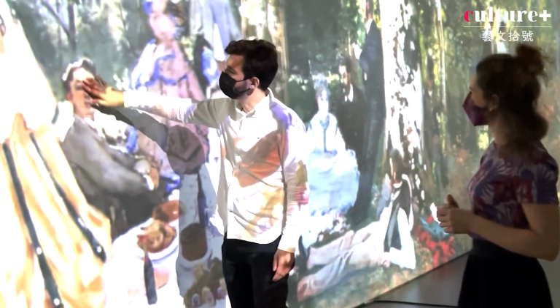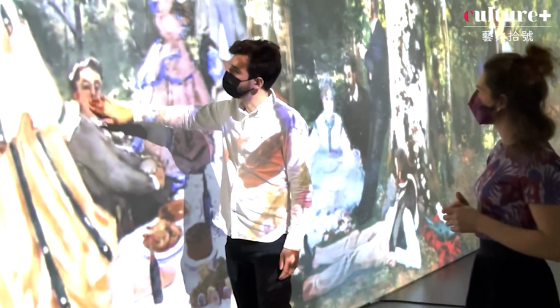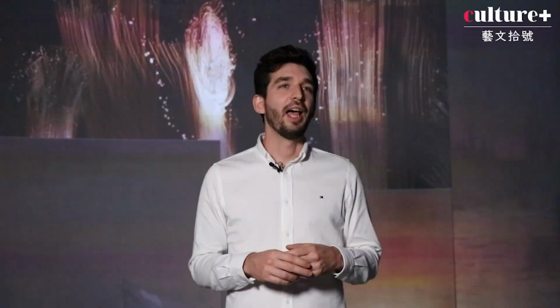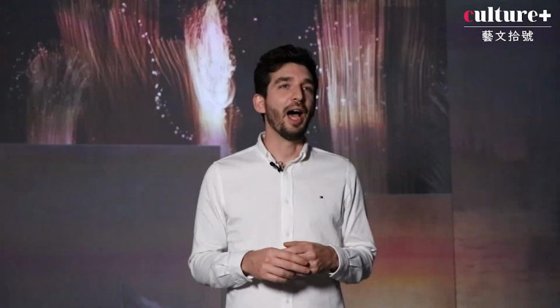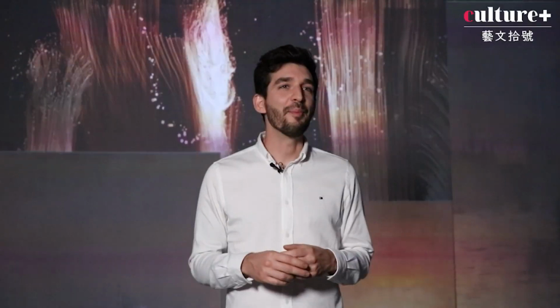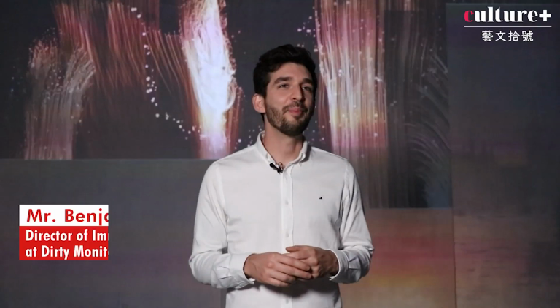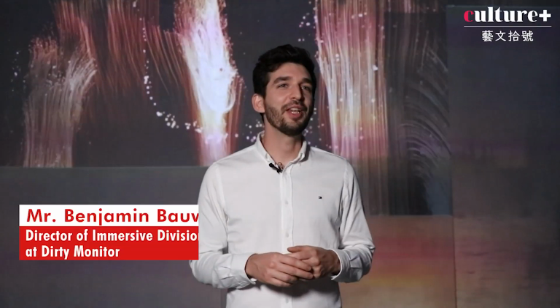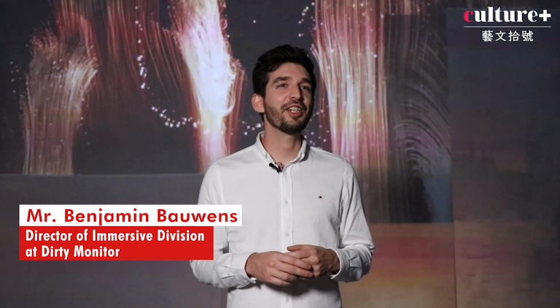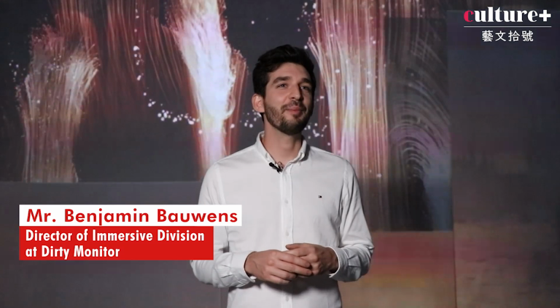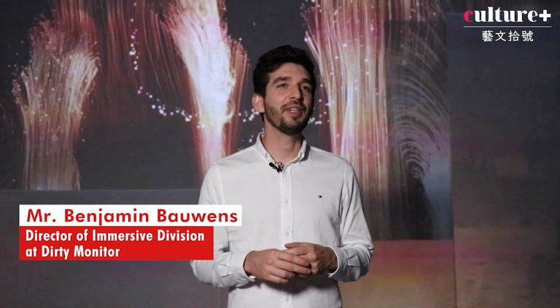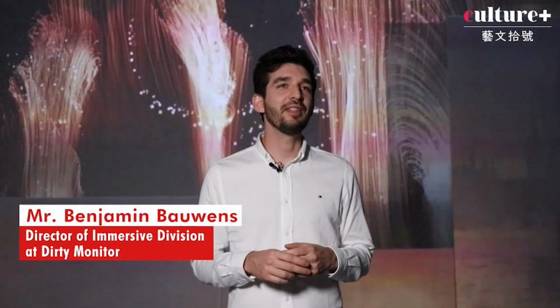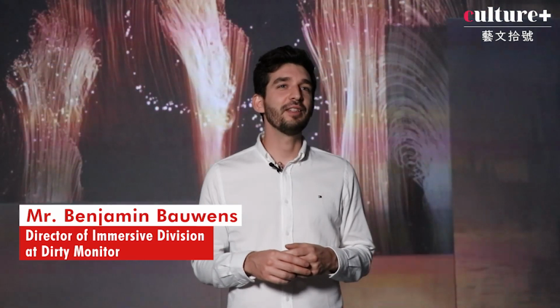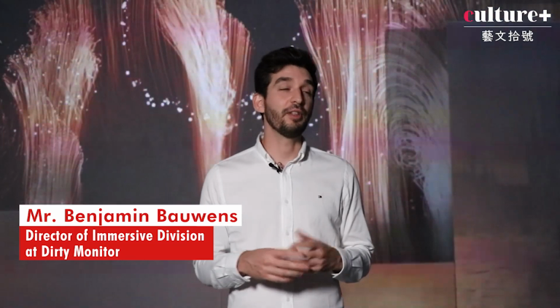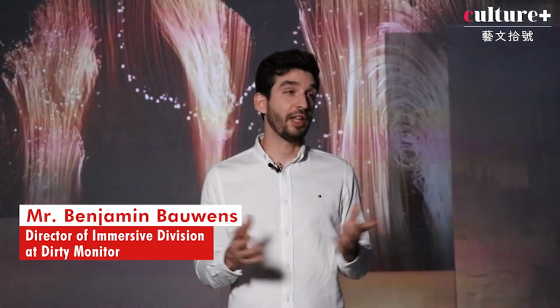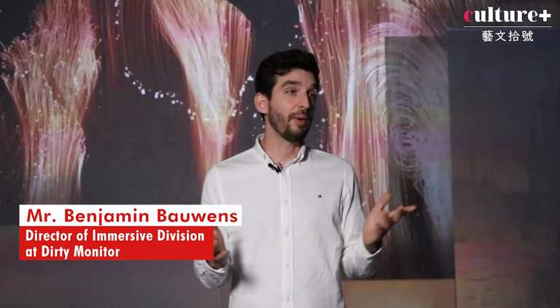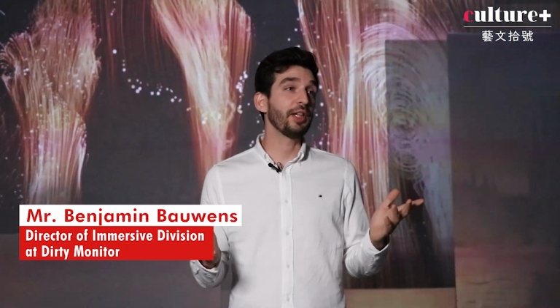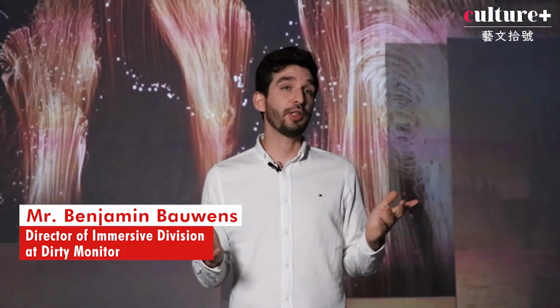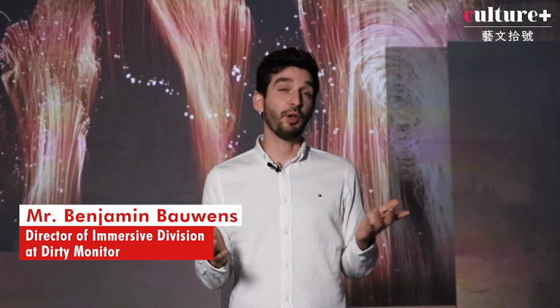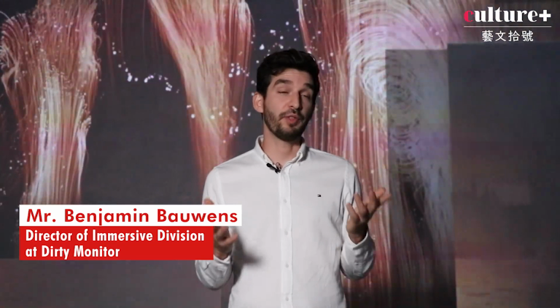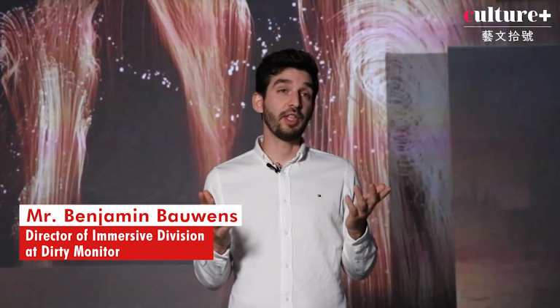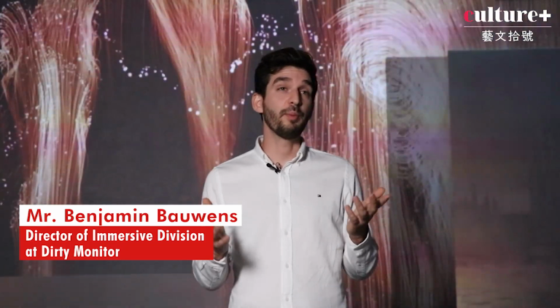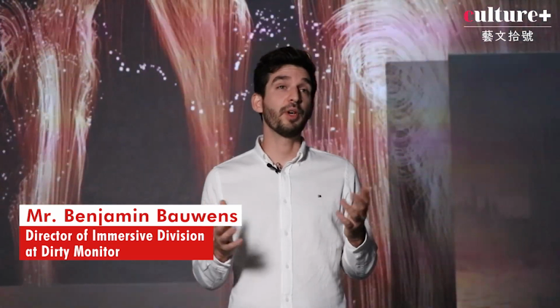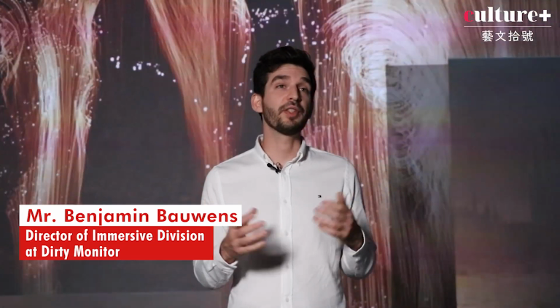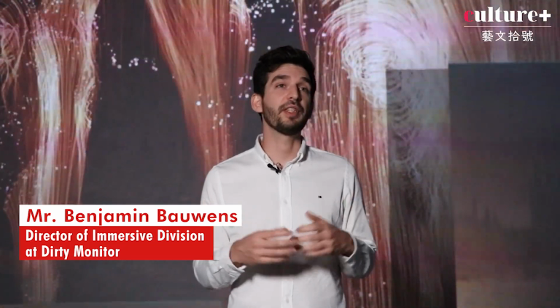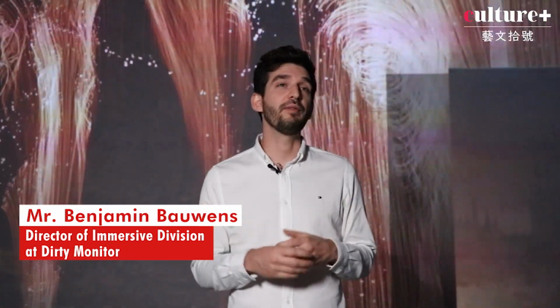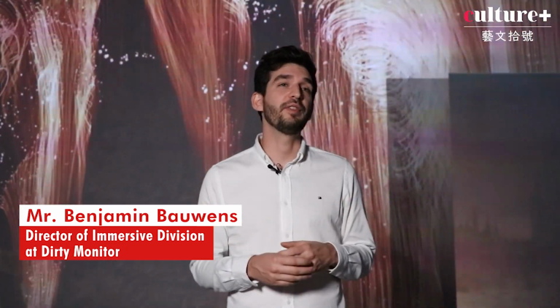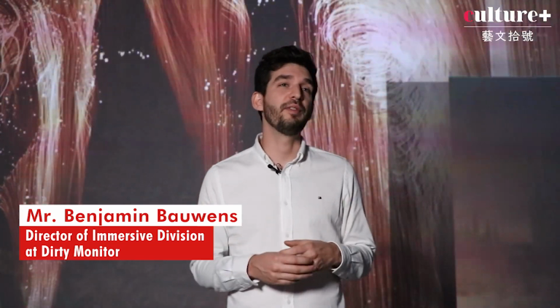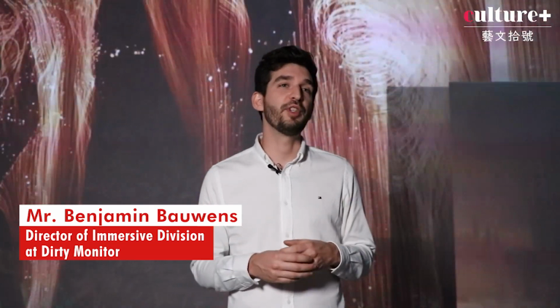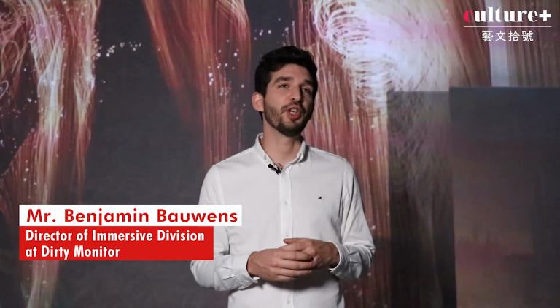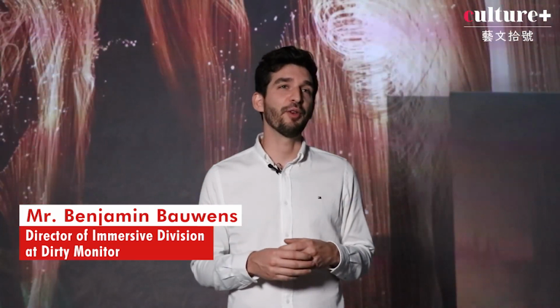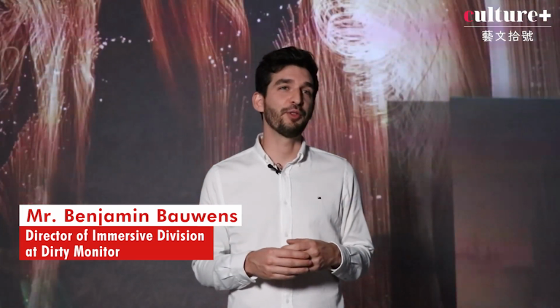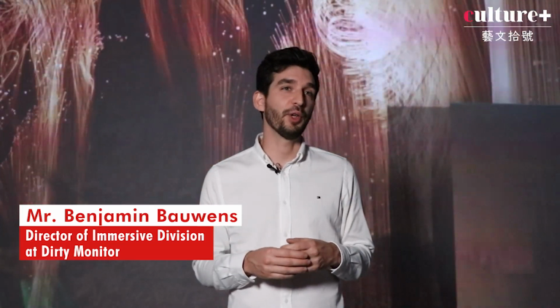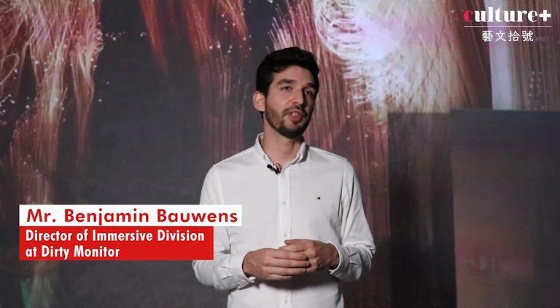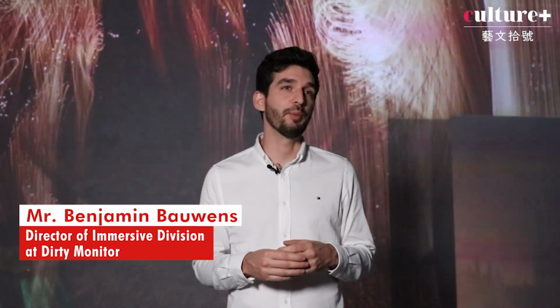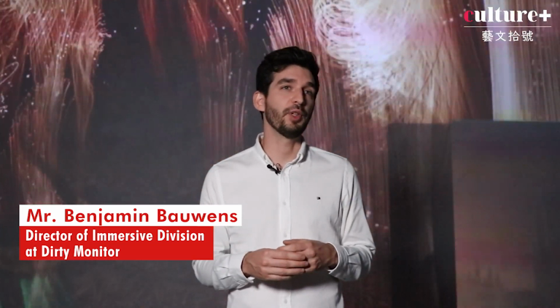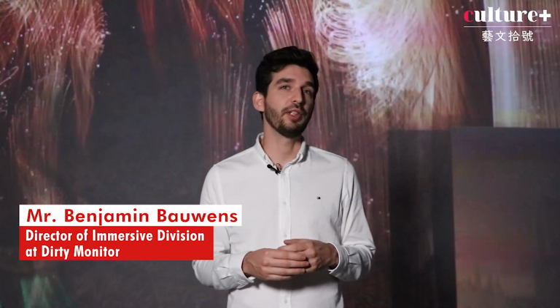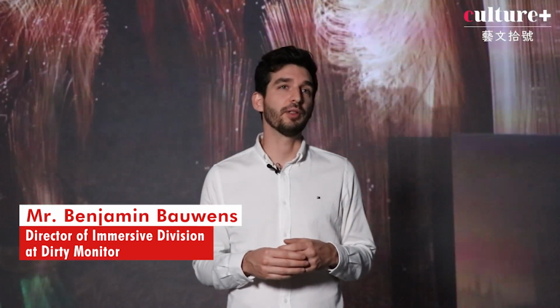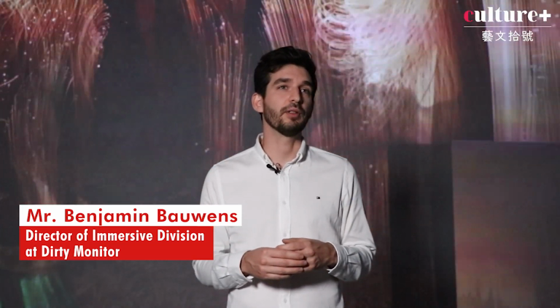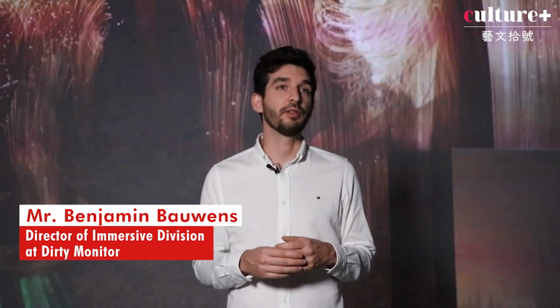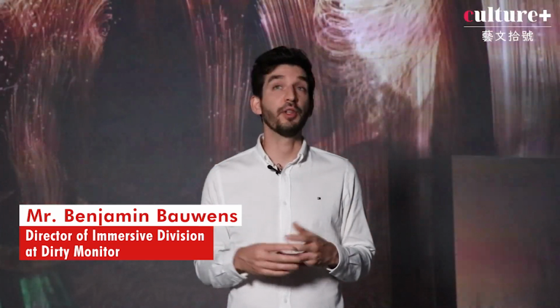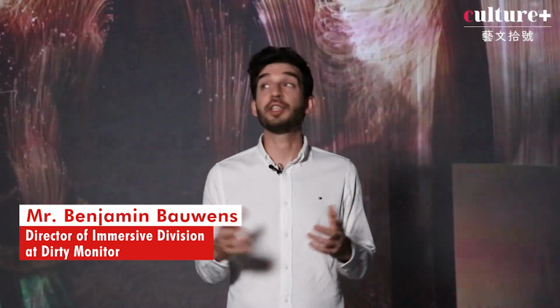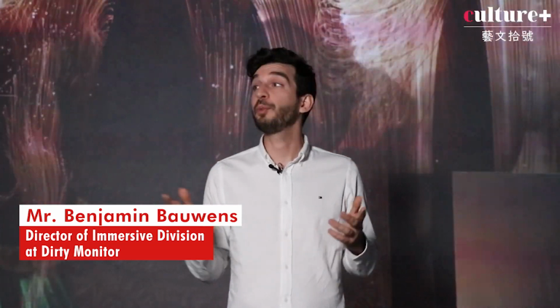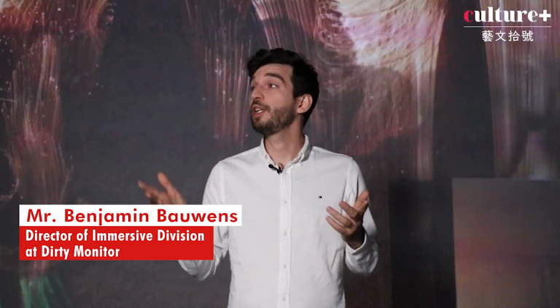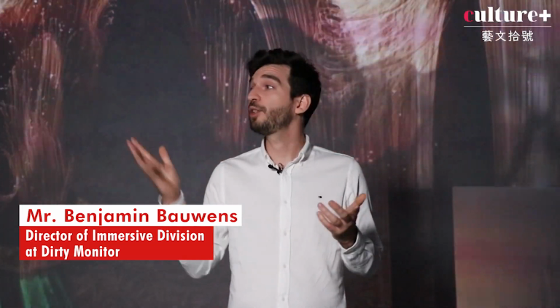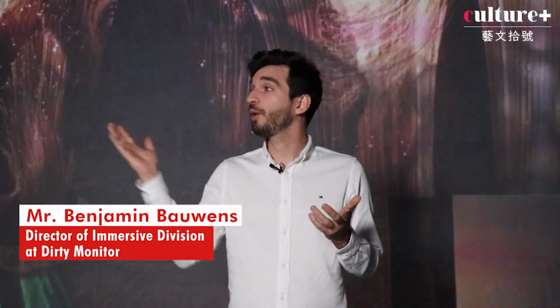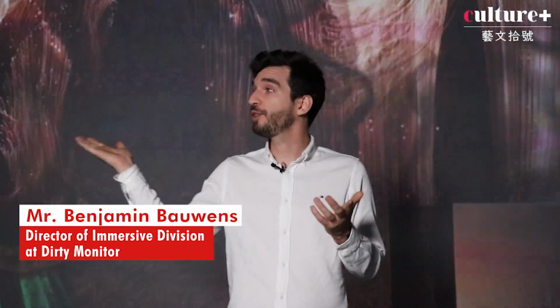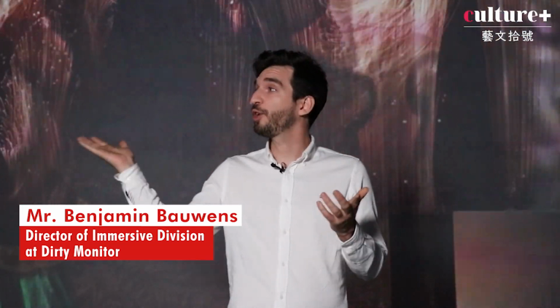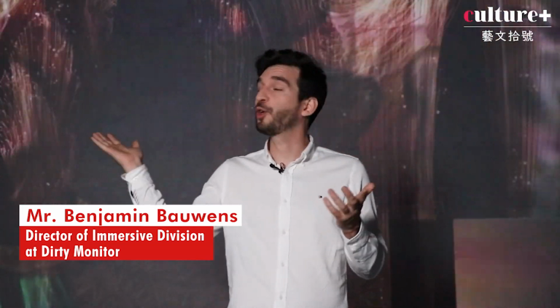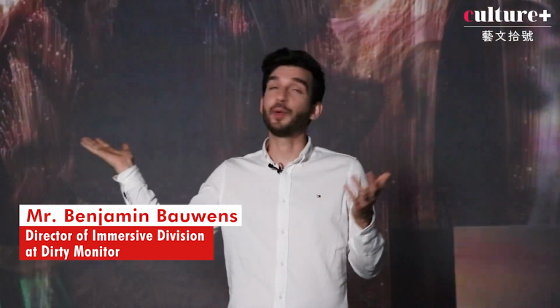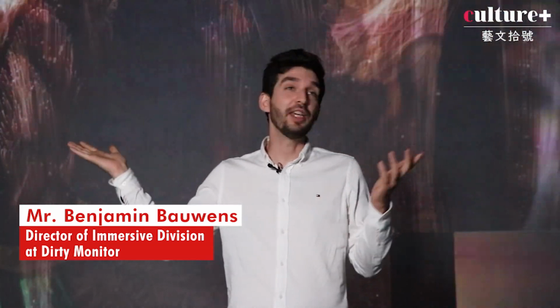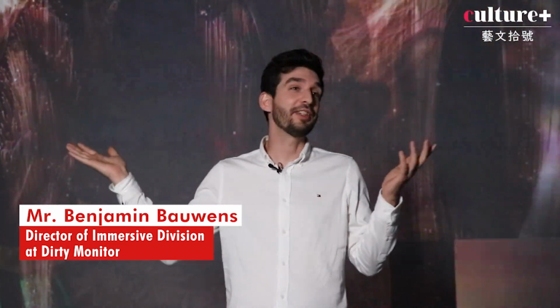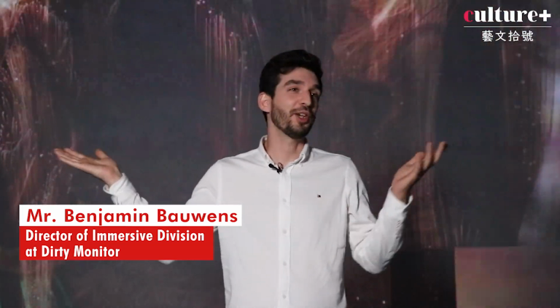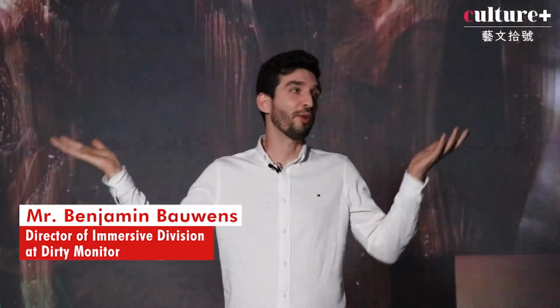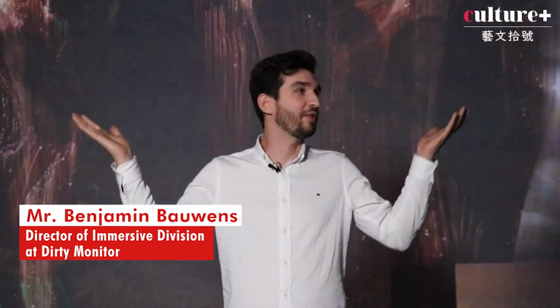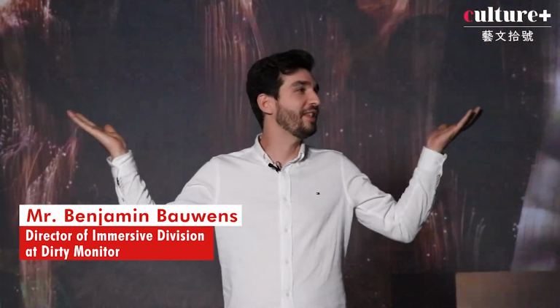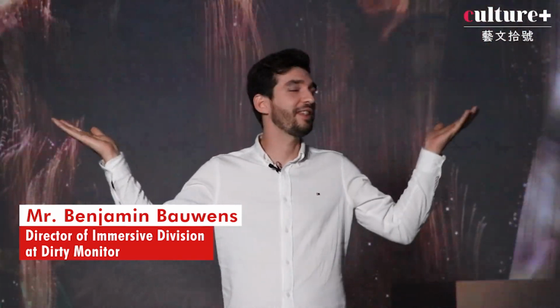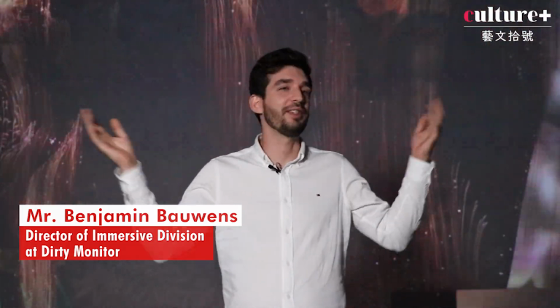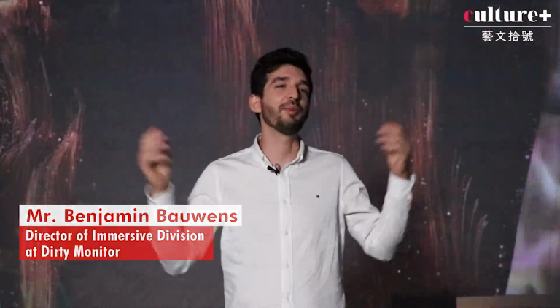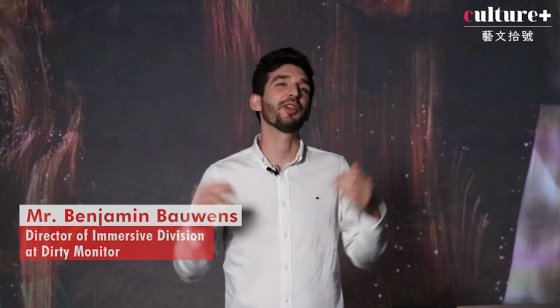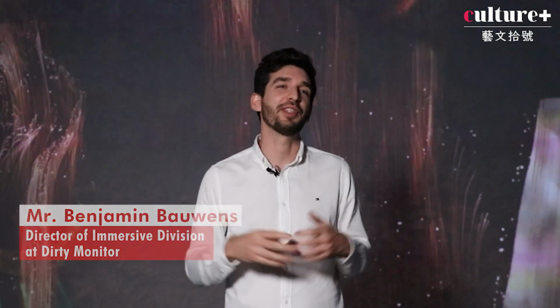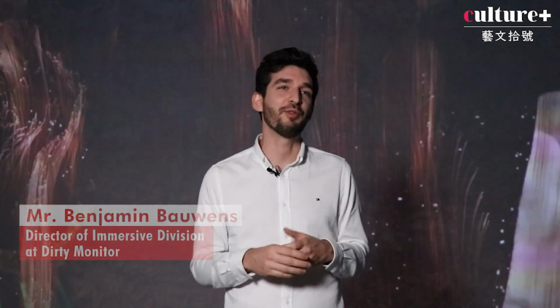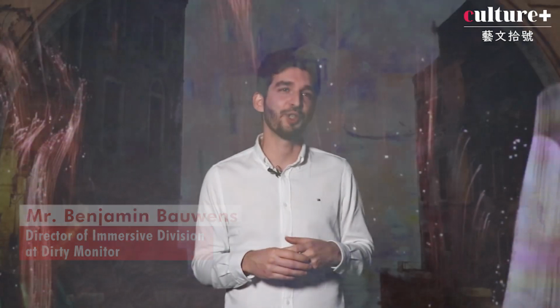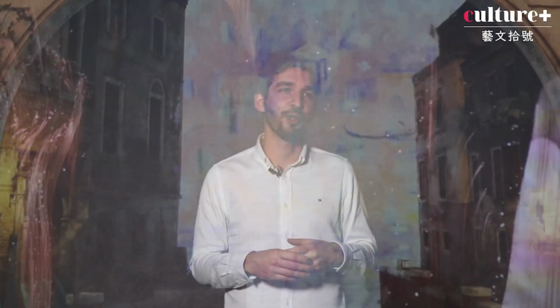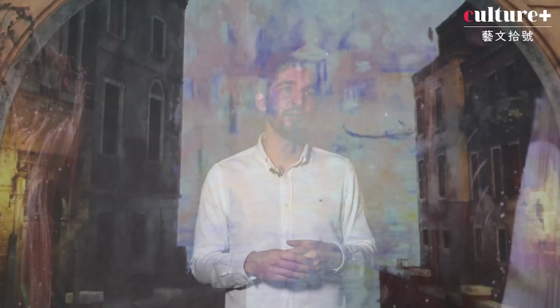I'm Benjamin, the director of the immersive division of Dirty Monitor. Dirty Monitor is the creator of this immersive show.